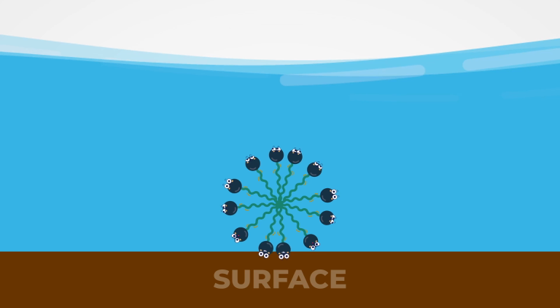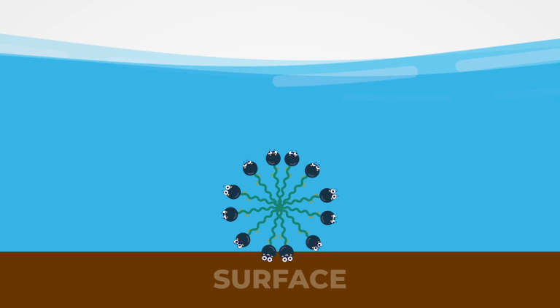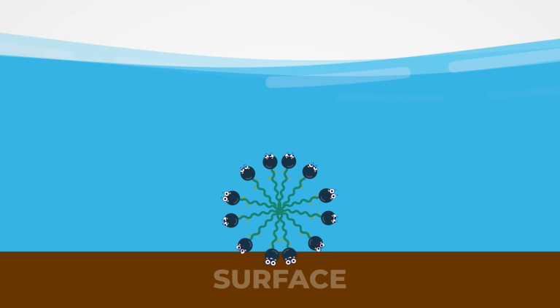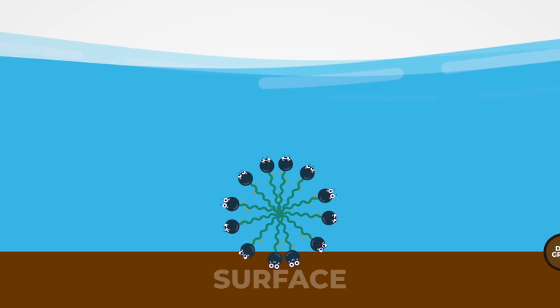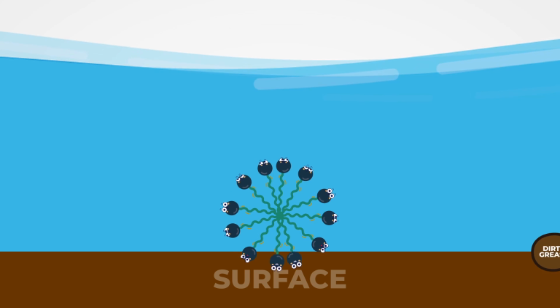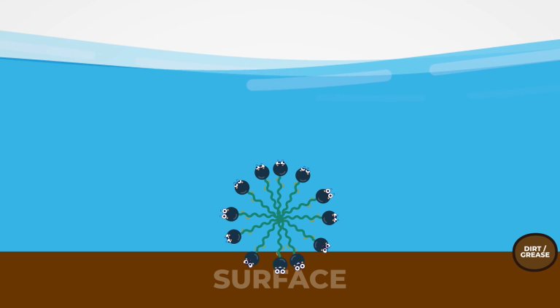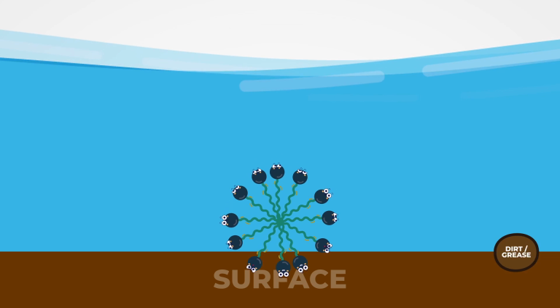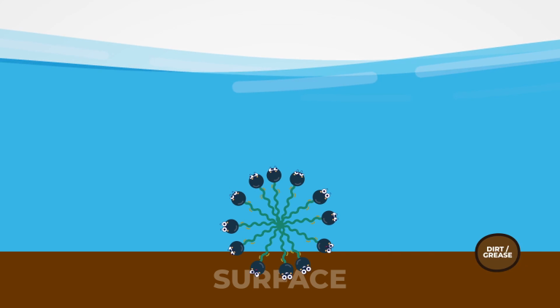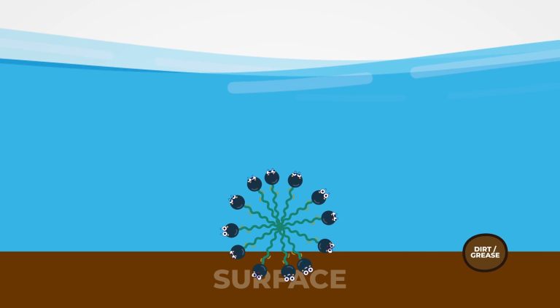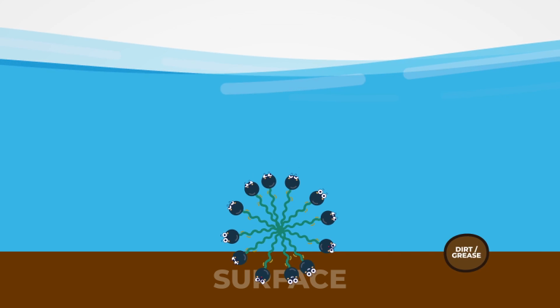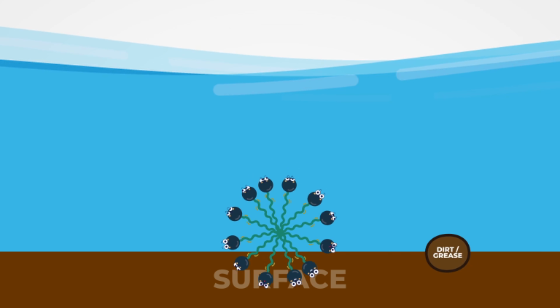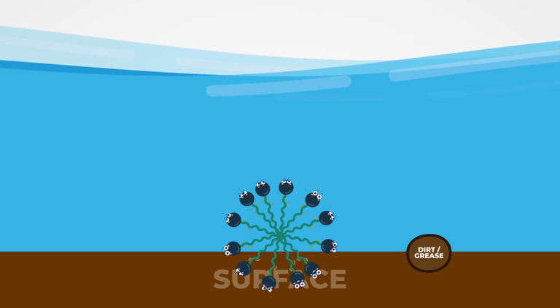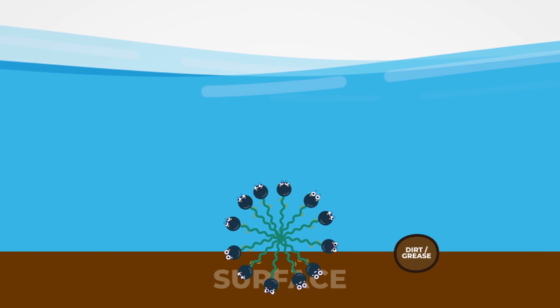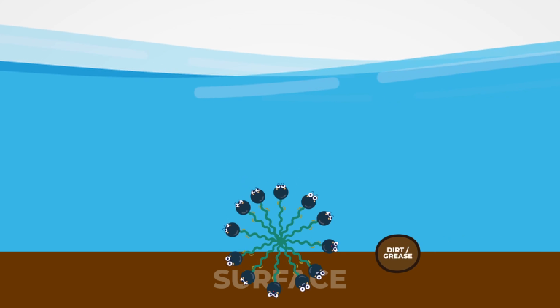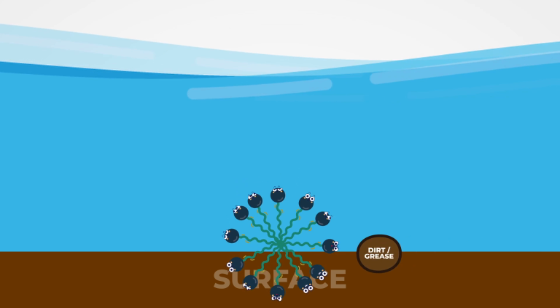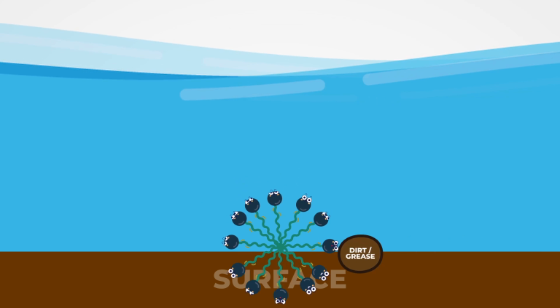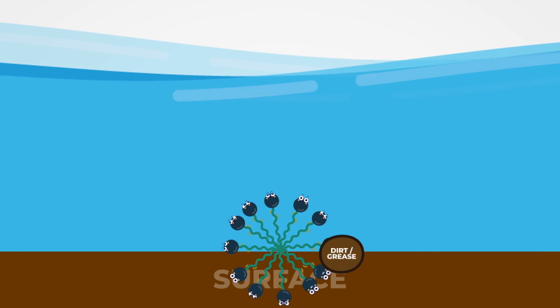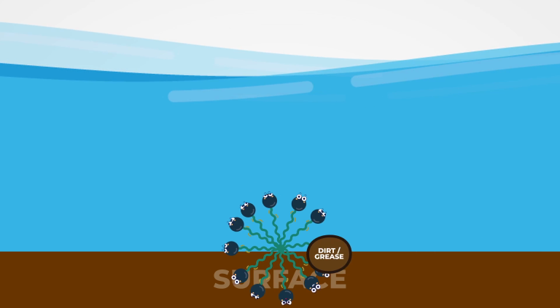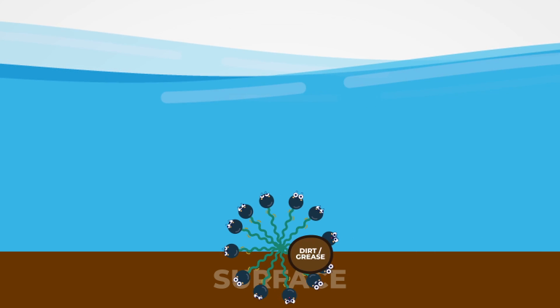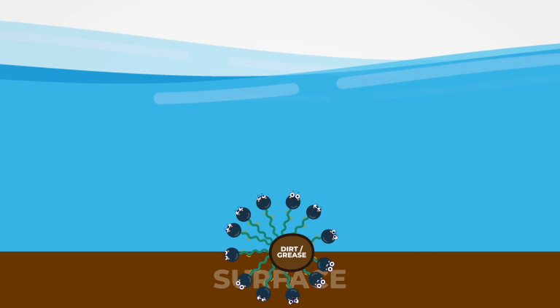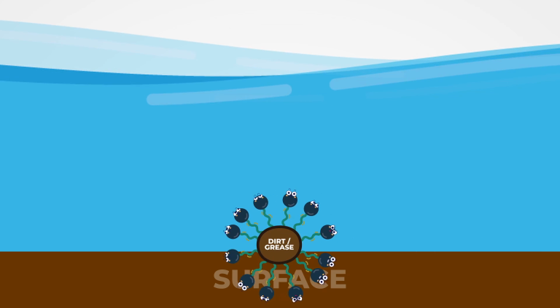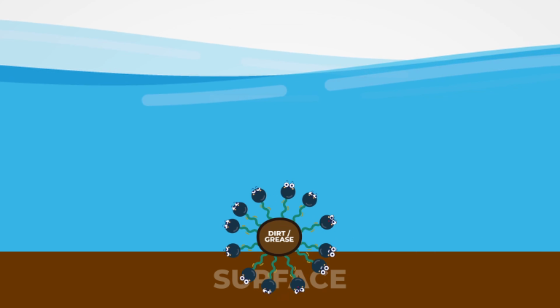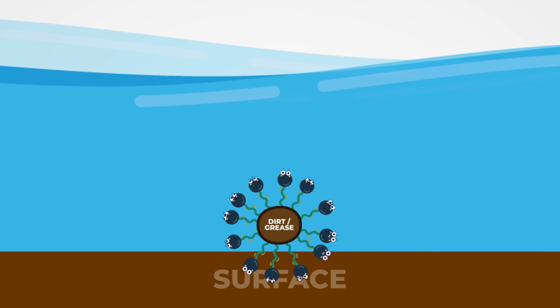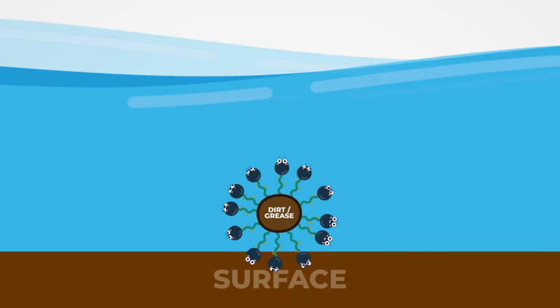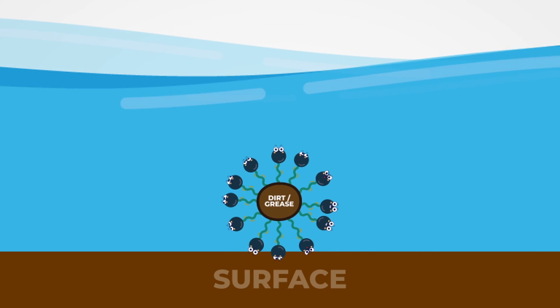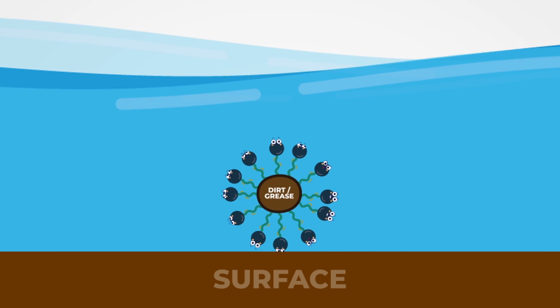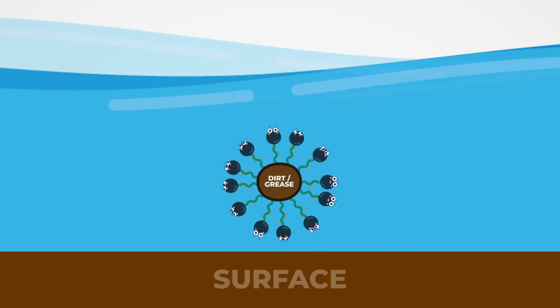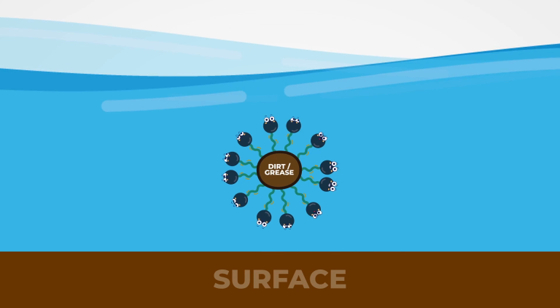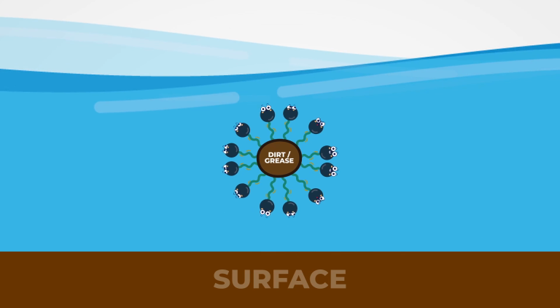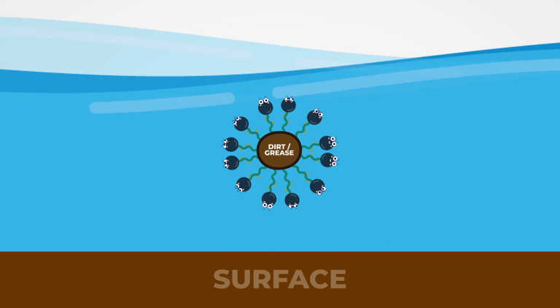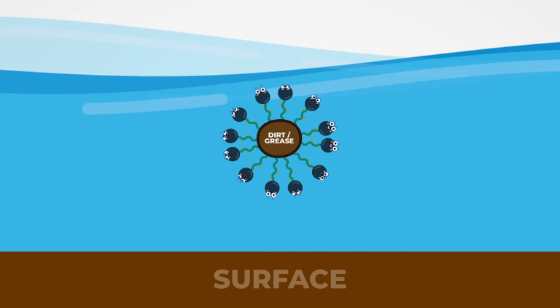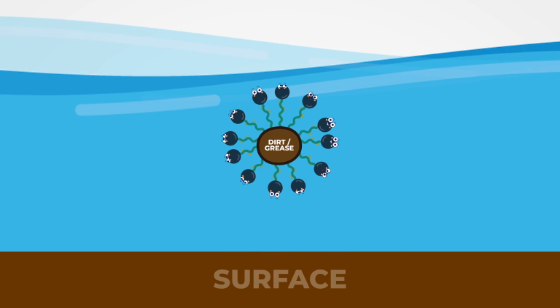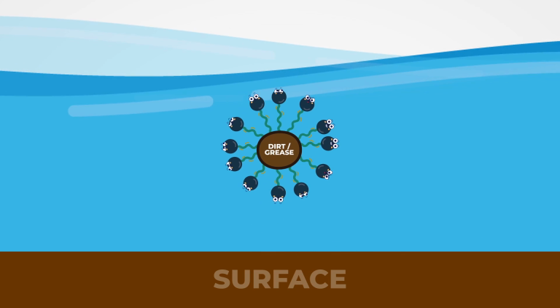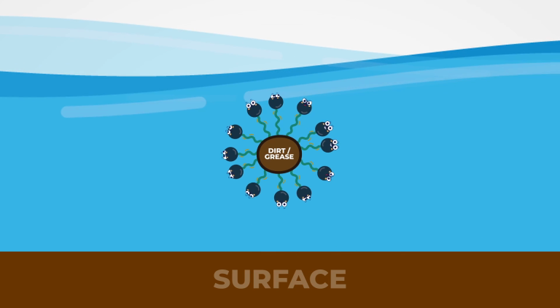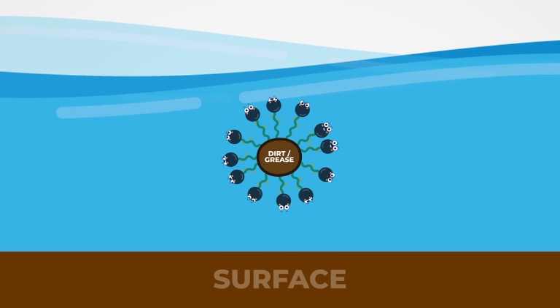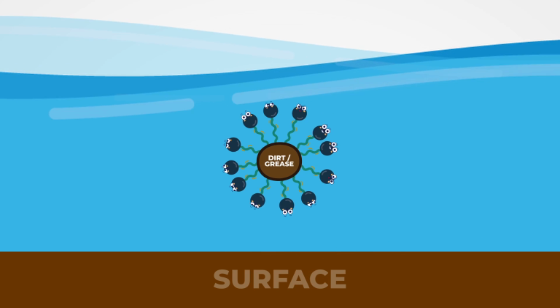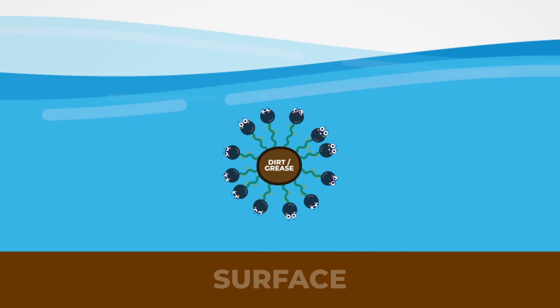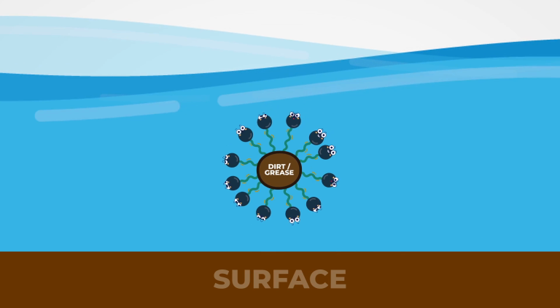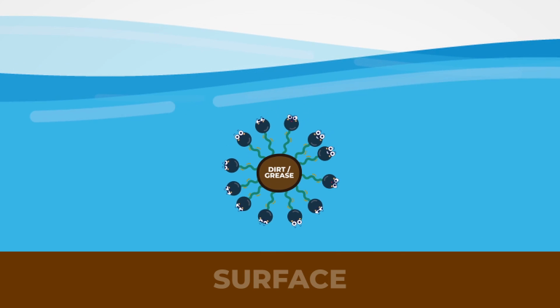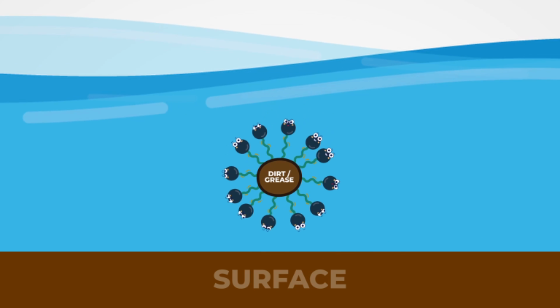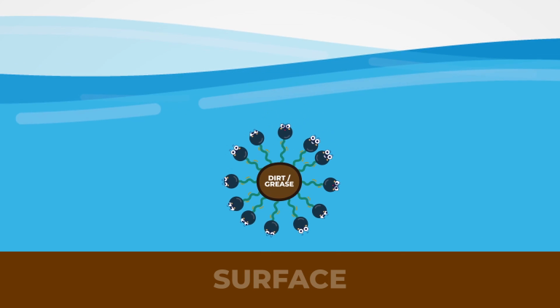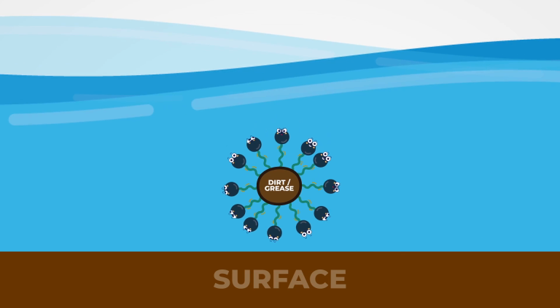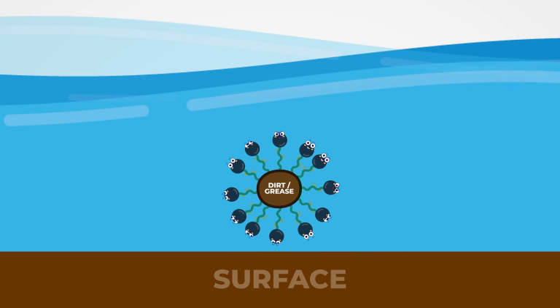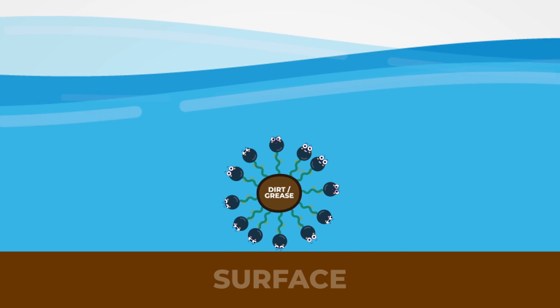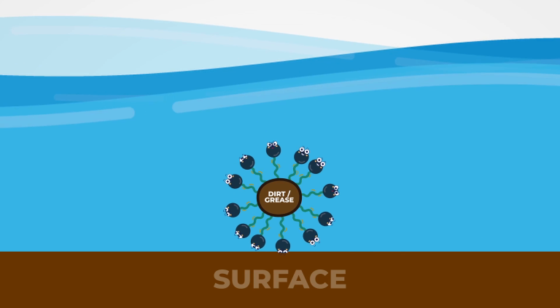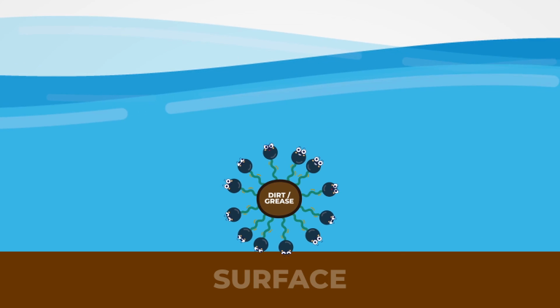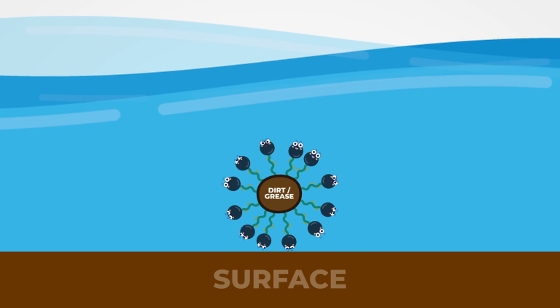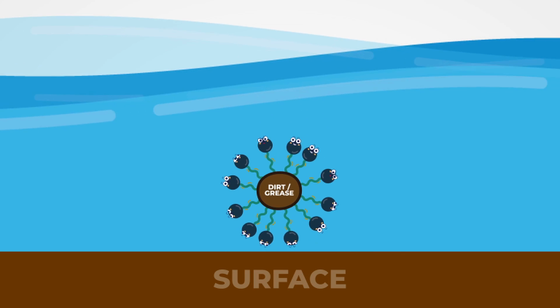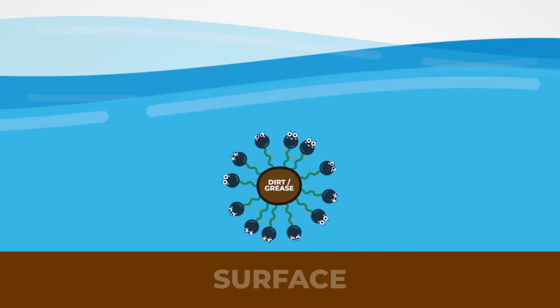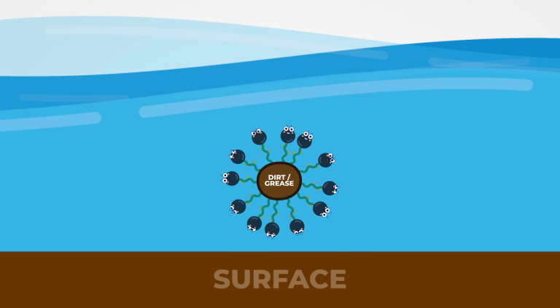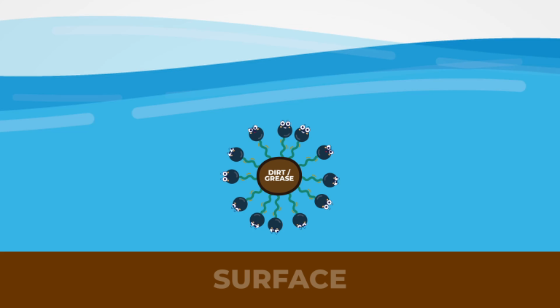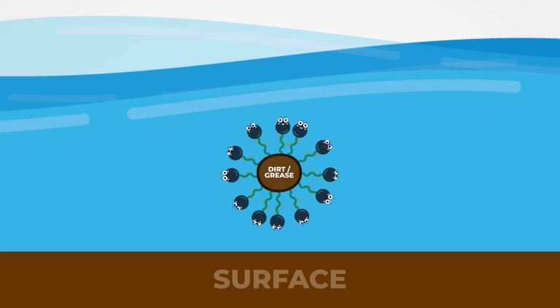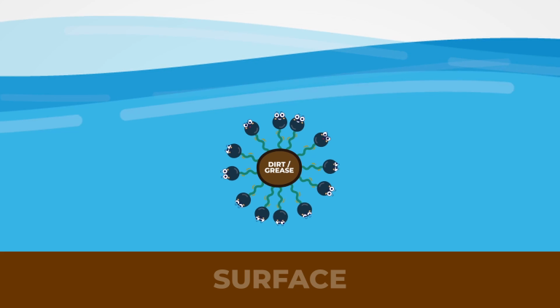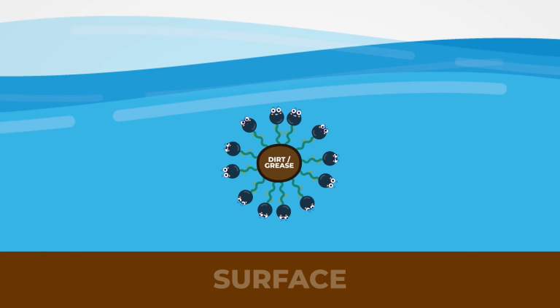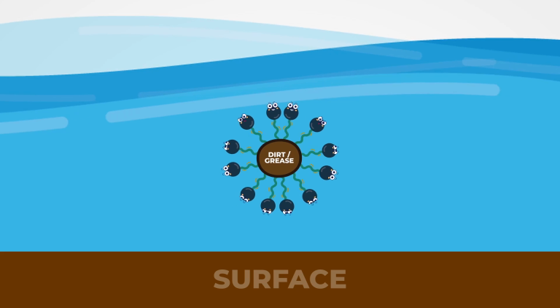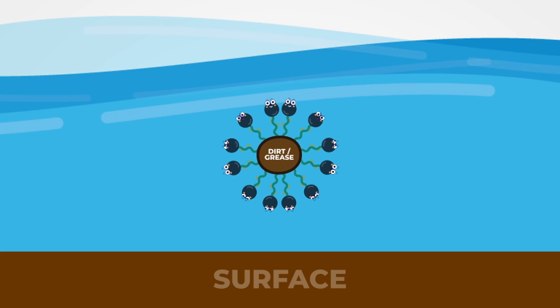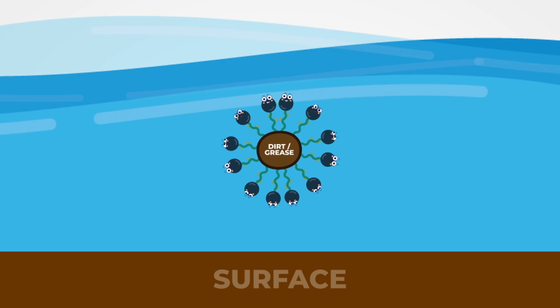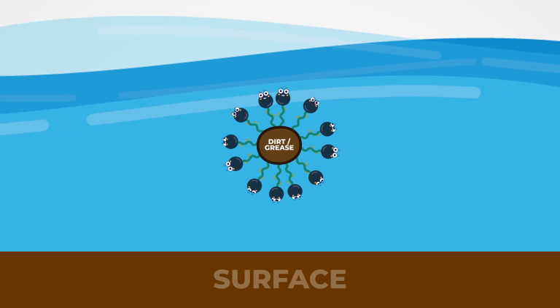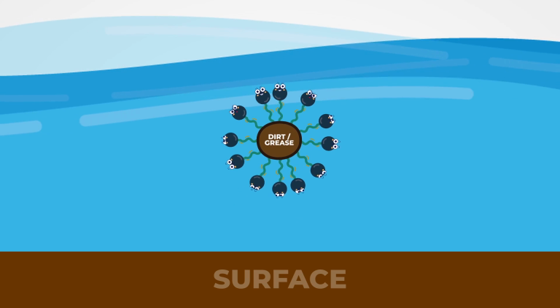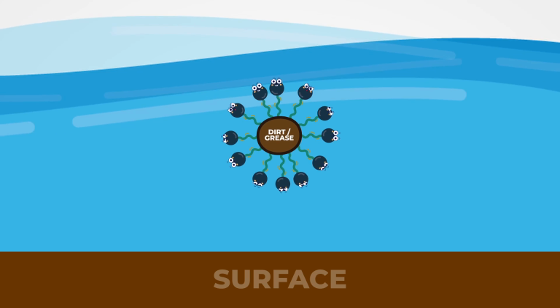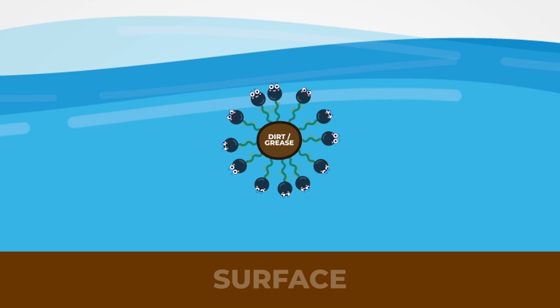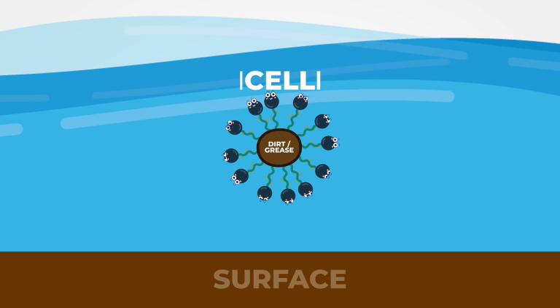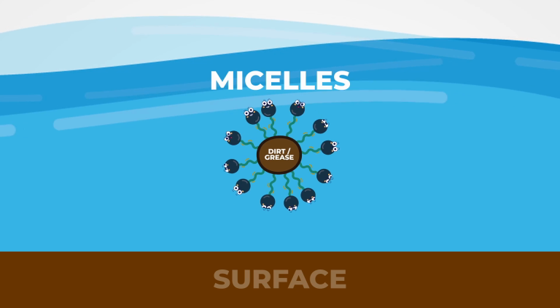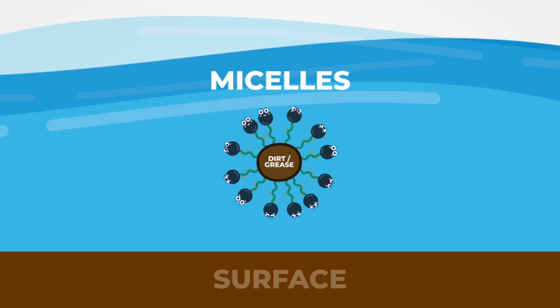The hydrophilic tails attach to dirt and grease, while the hydrophilic head pulls them away from the surface, forming structures called micelles.